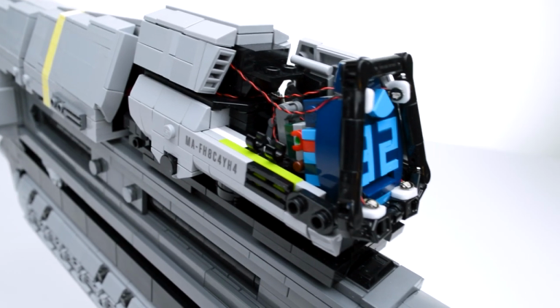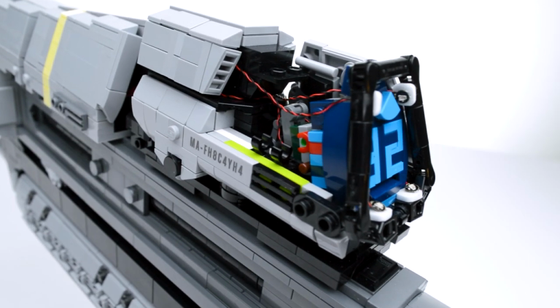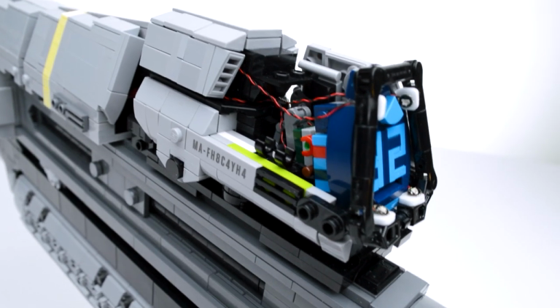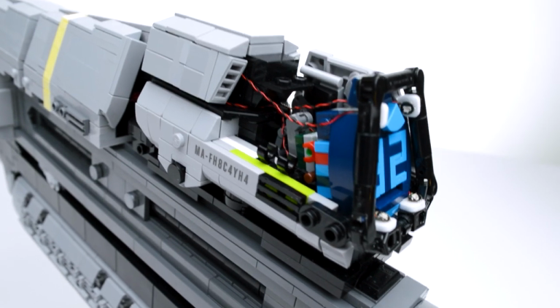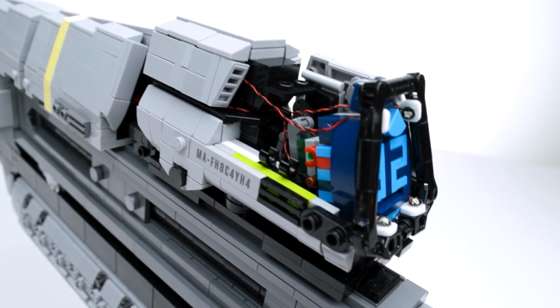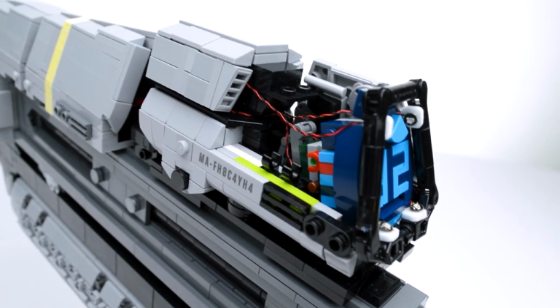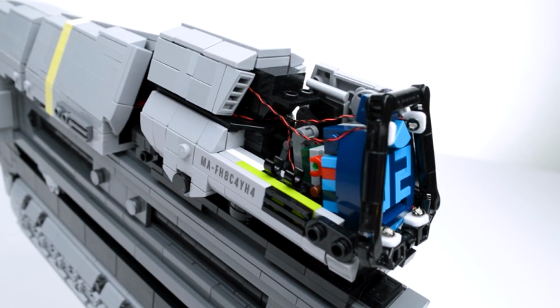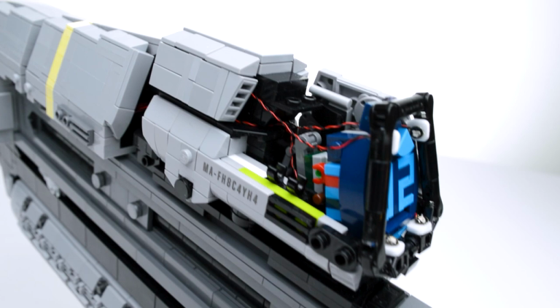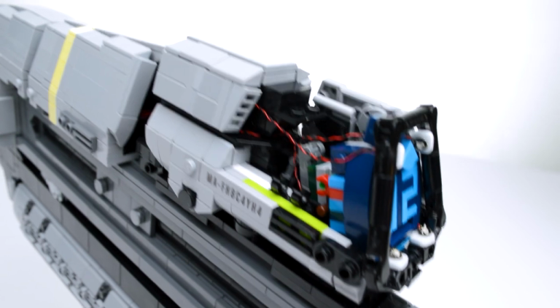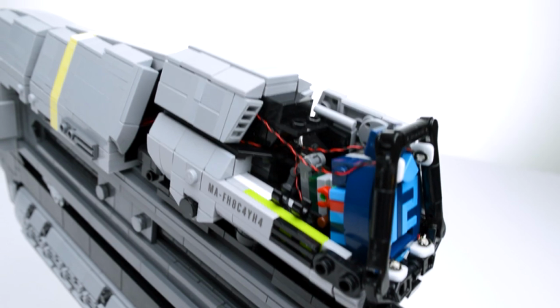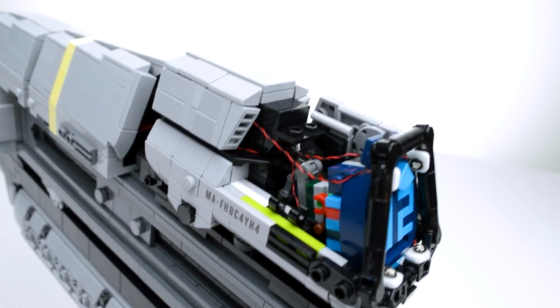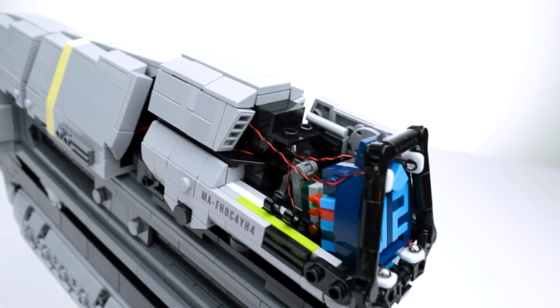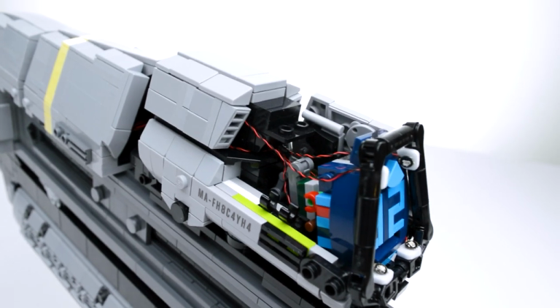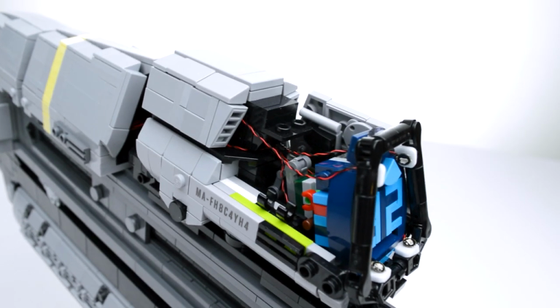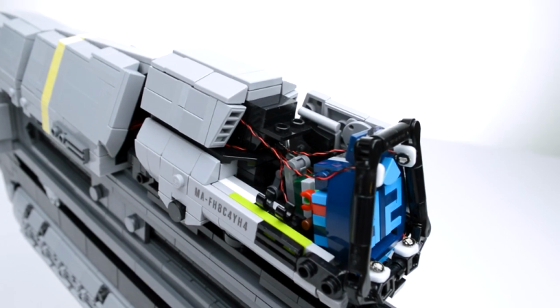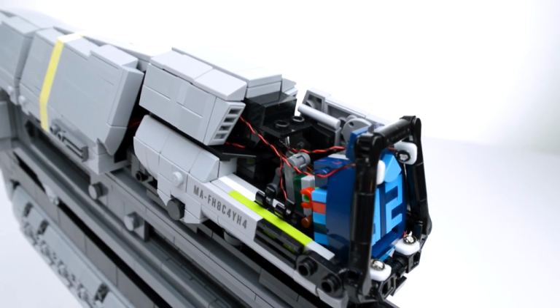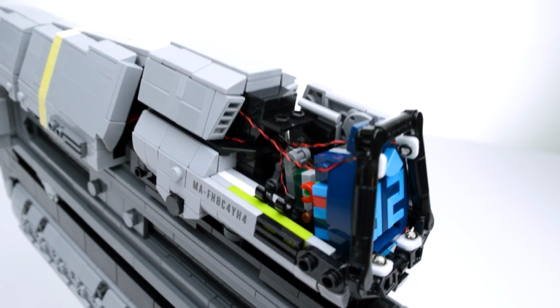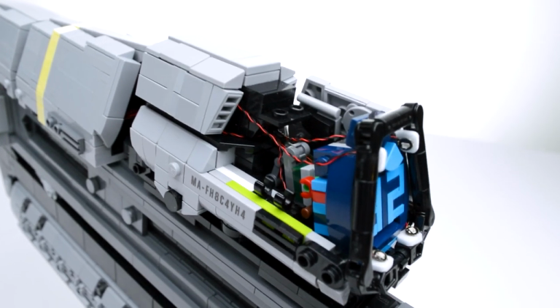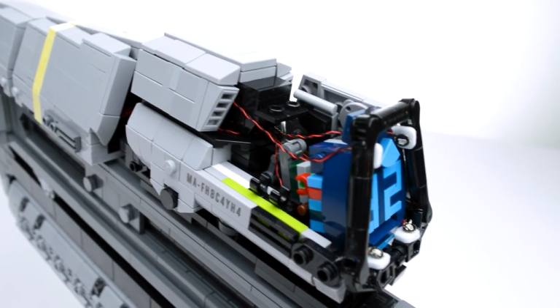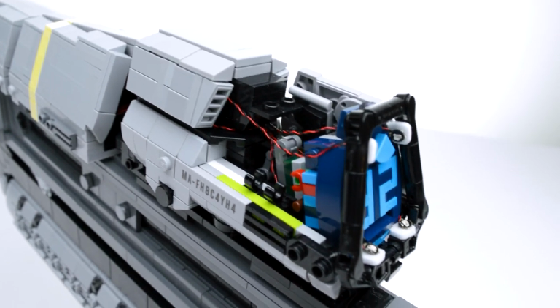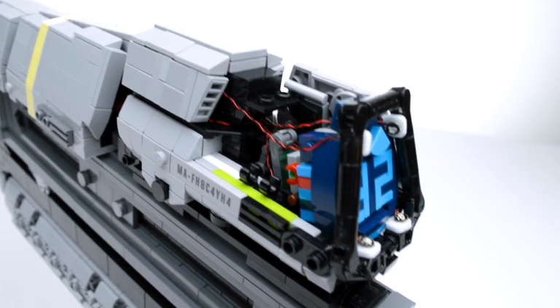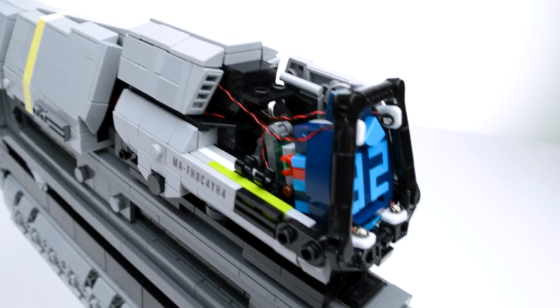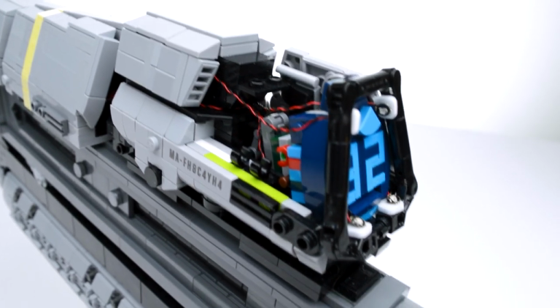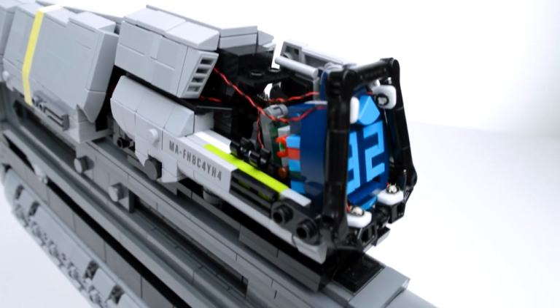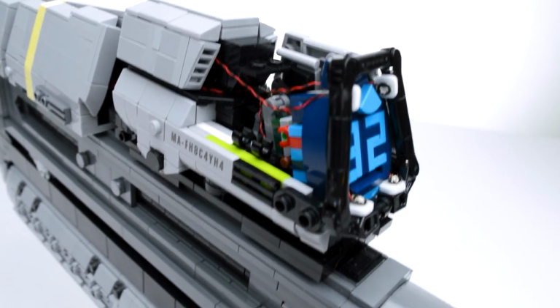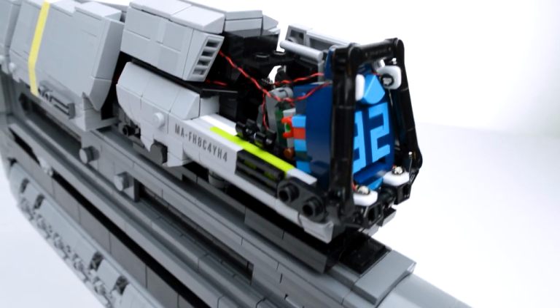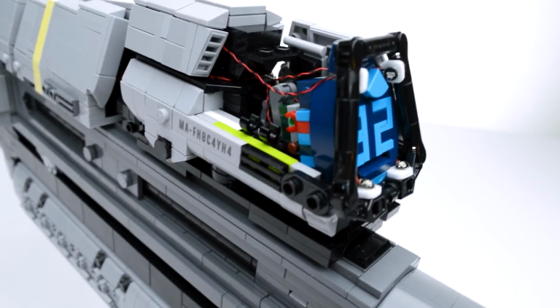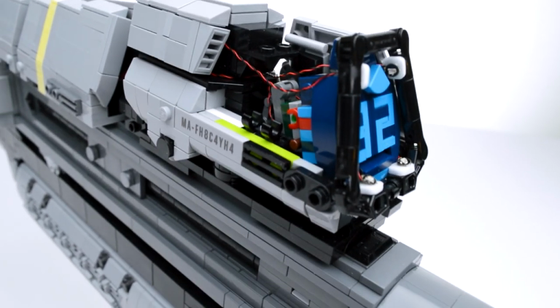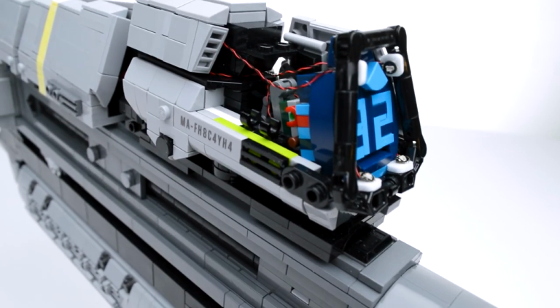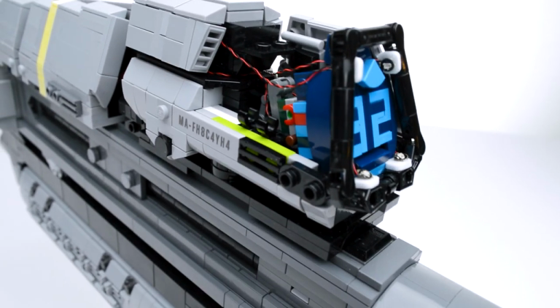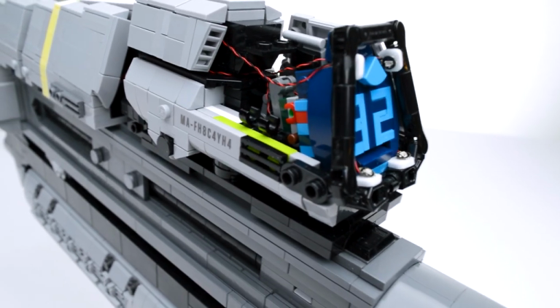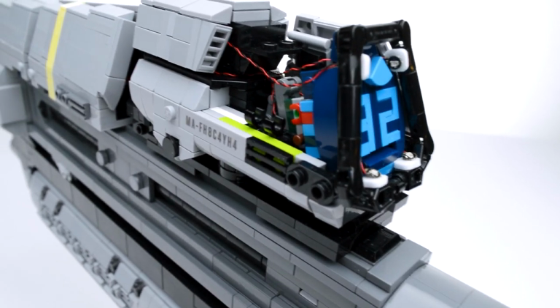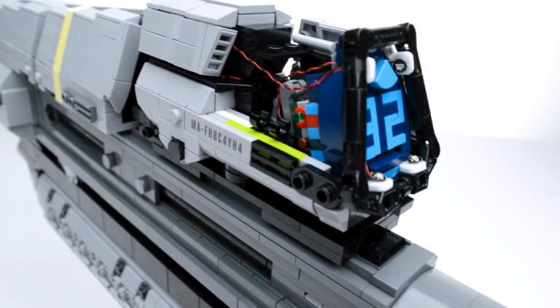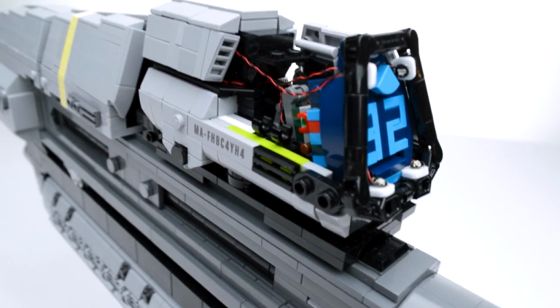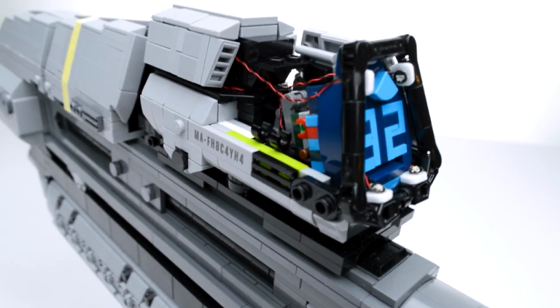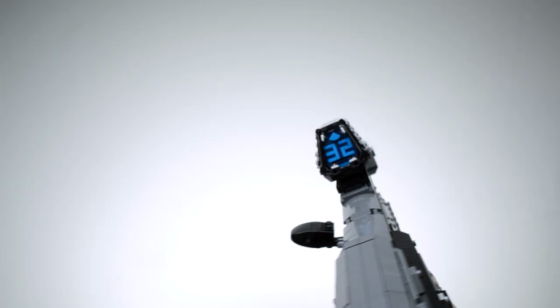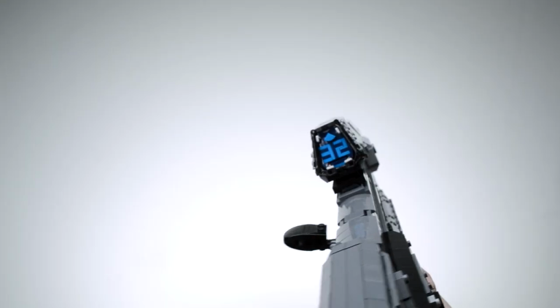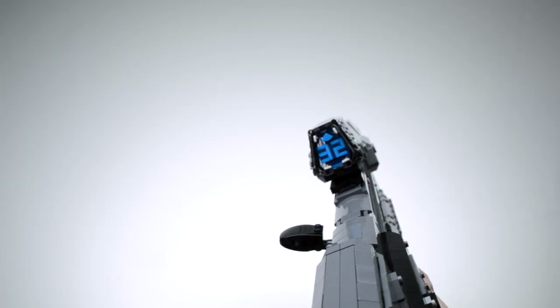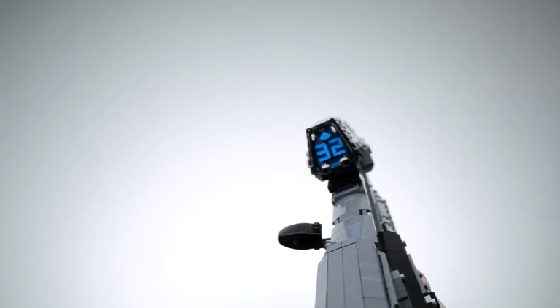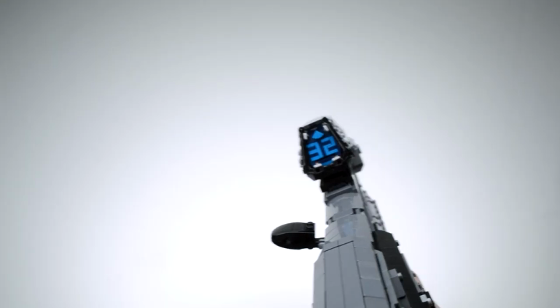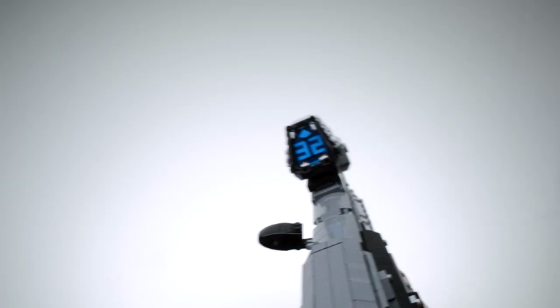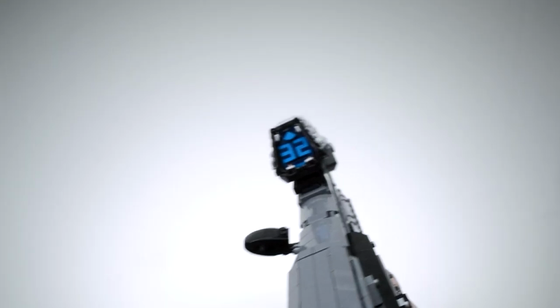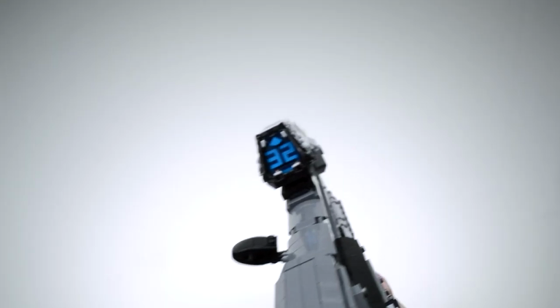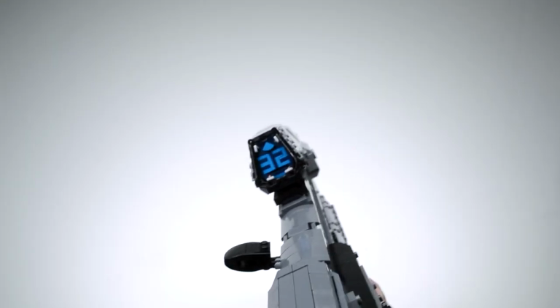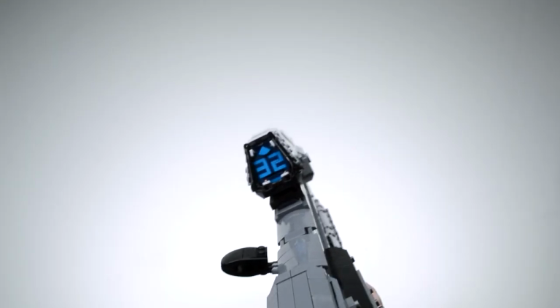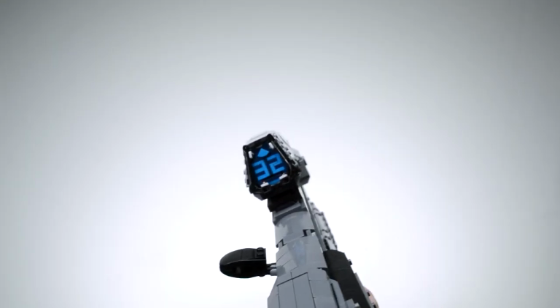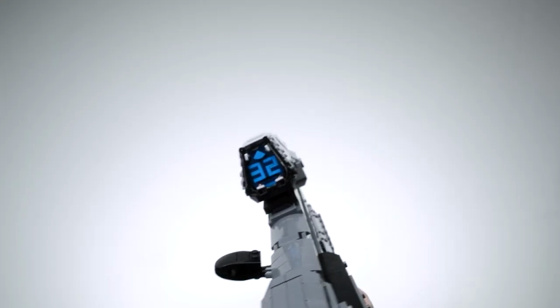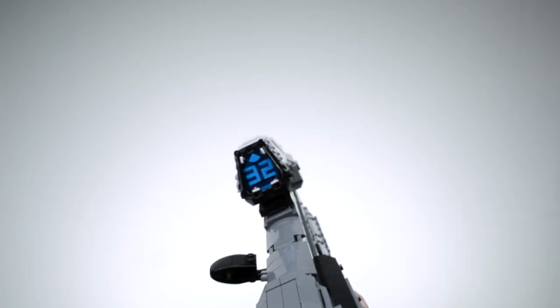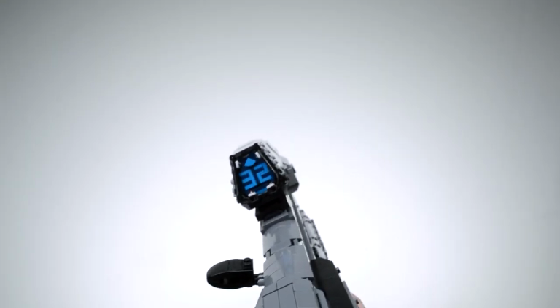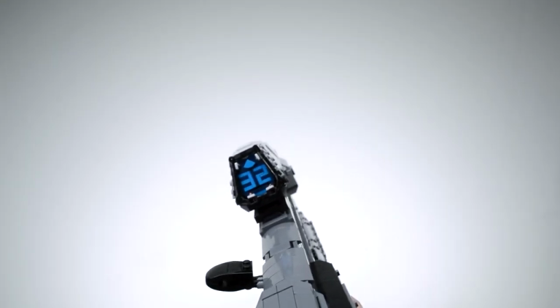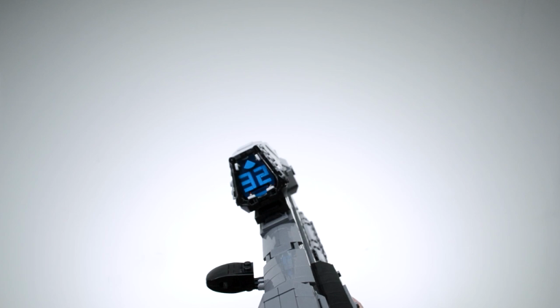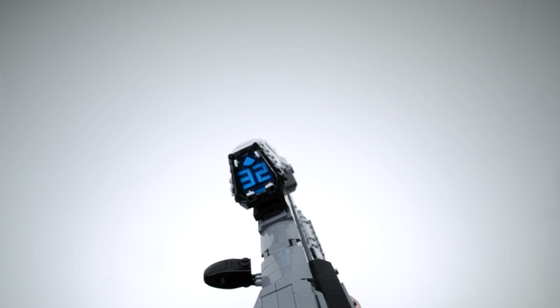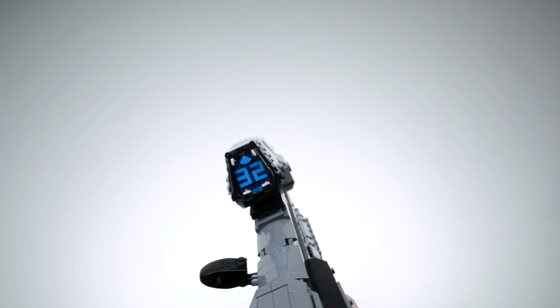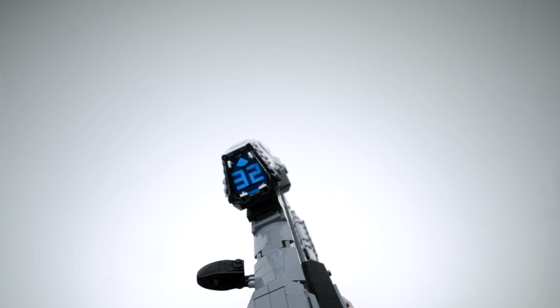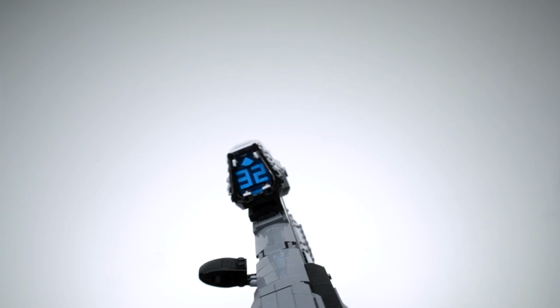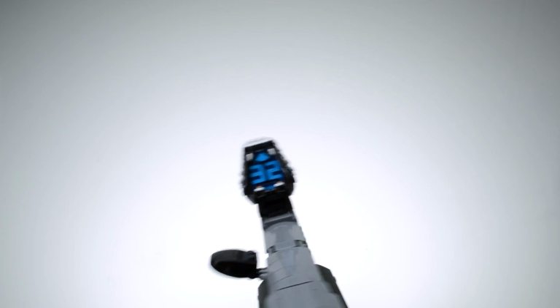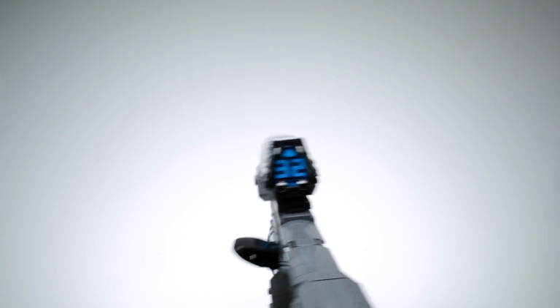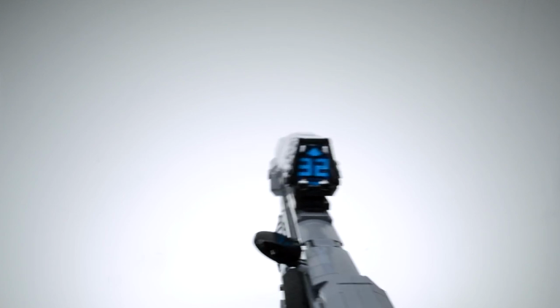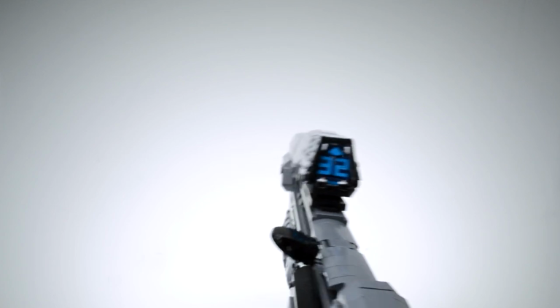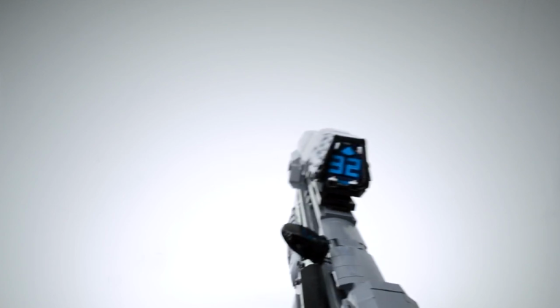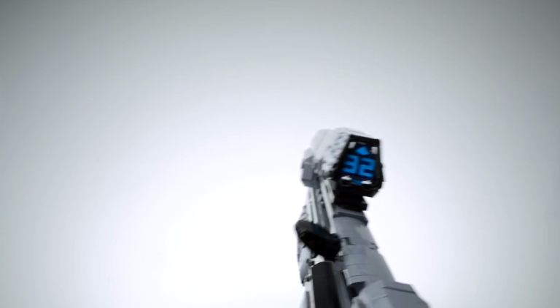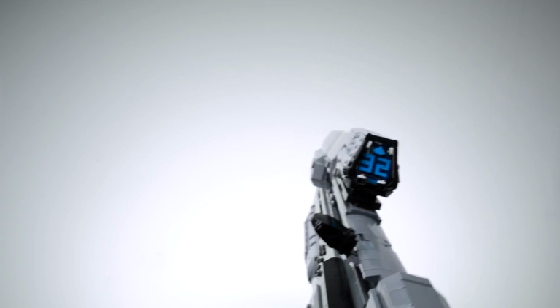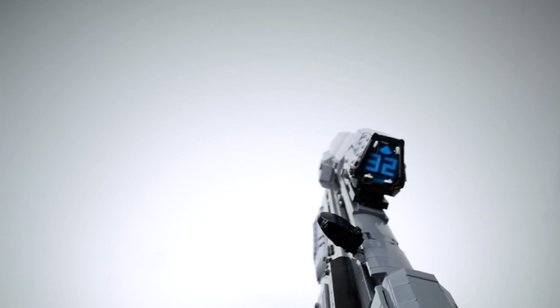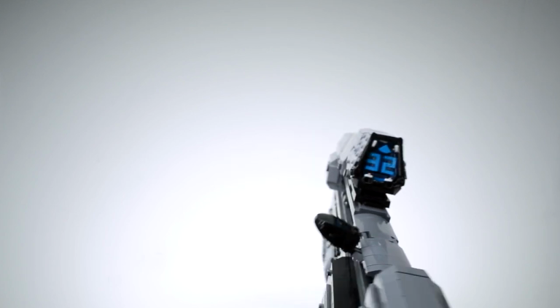When that technique was finalized, I moved forward with building the MA-37, packing it with as much detail and as many functions as I could.